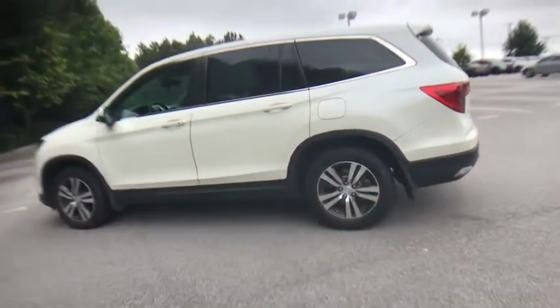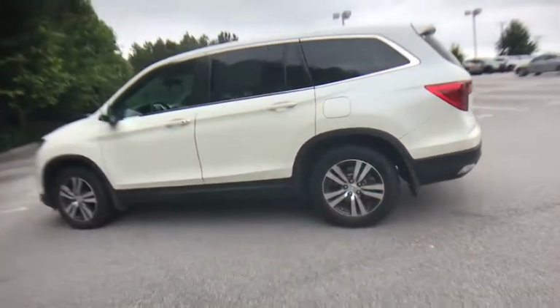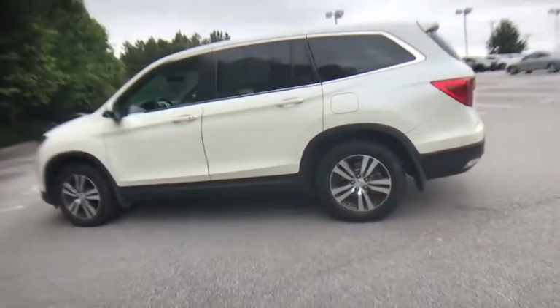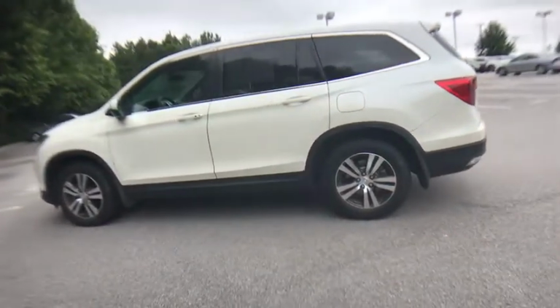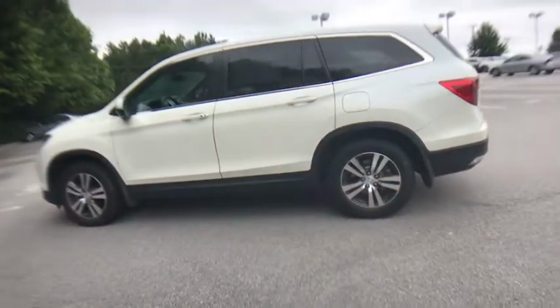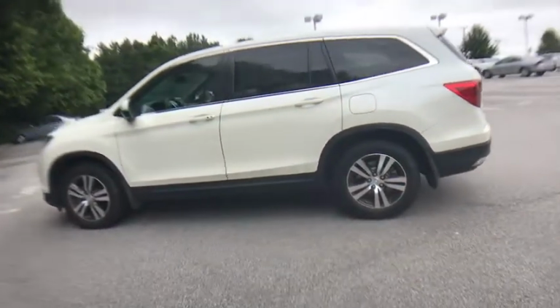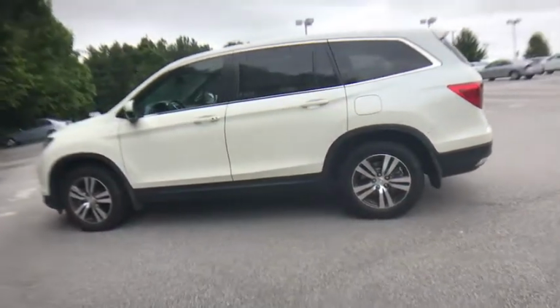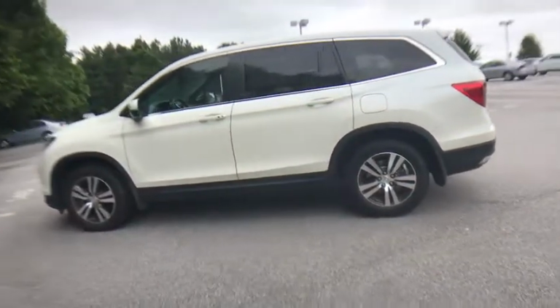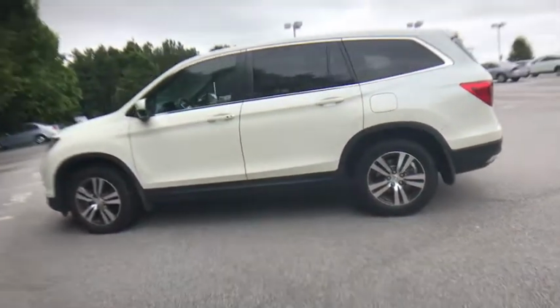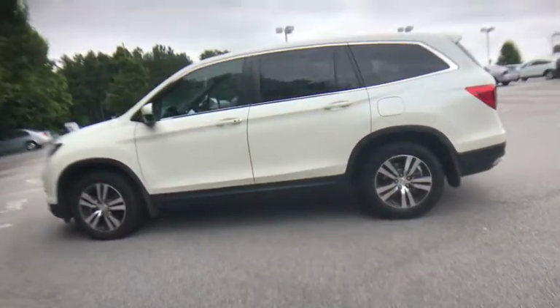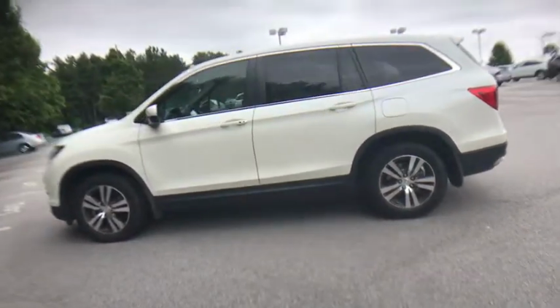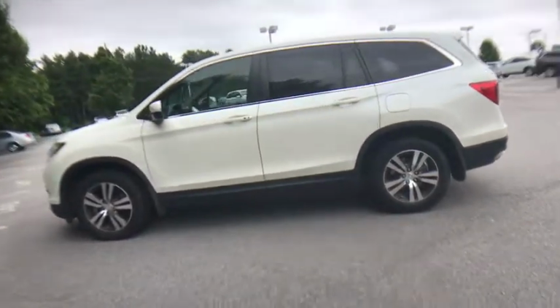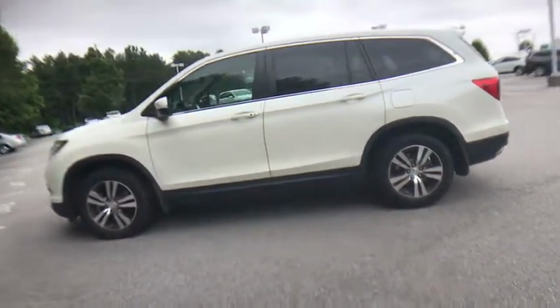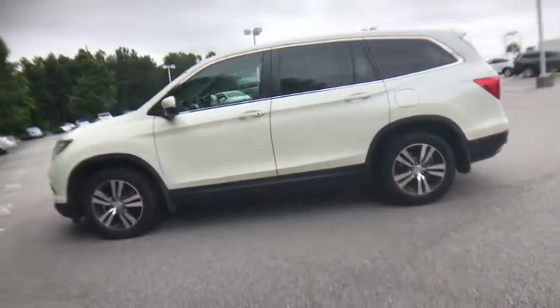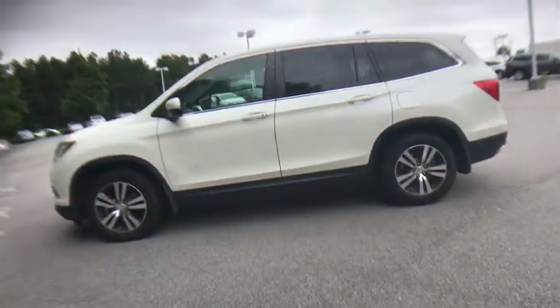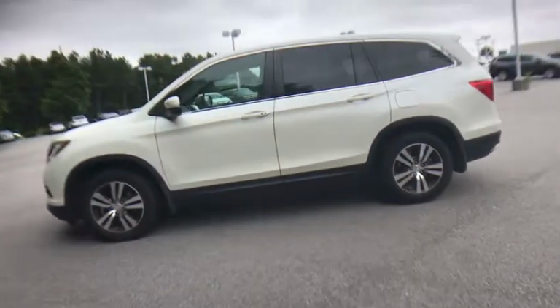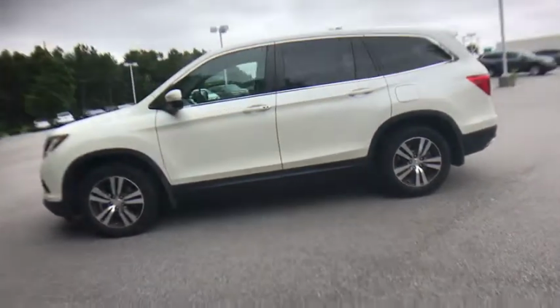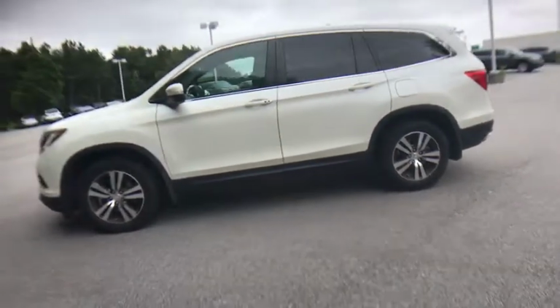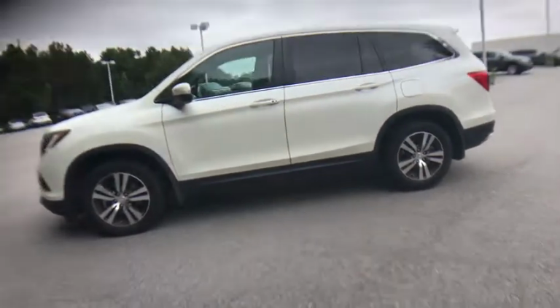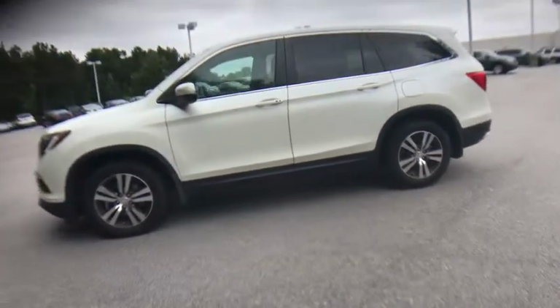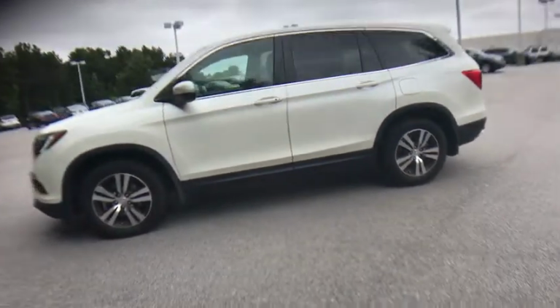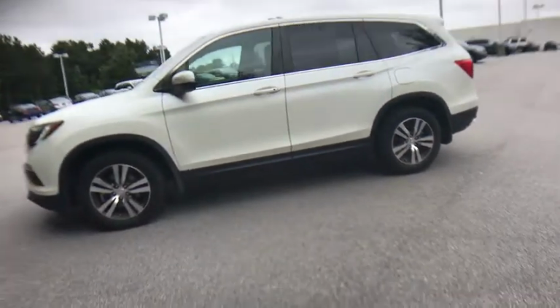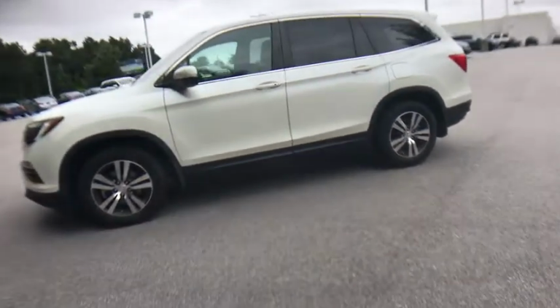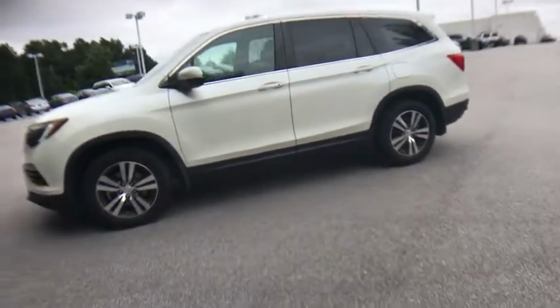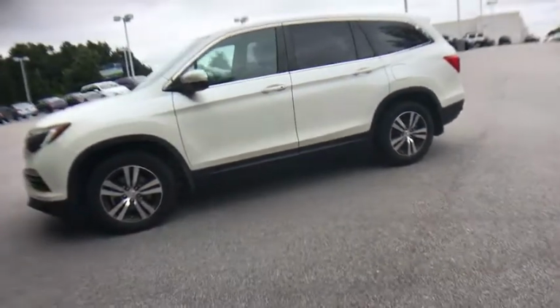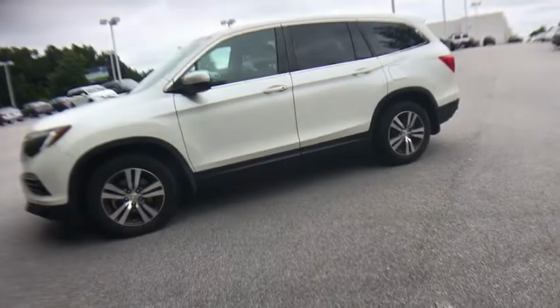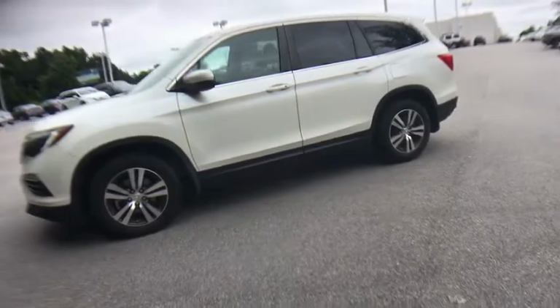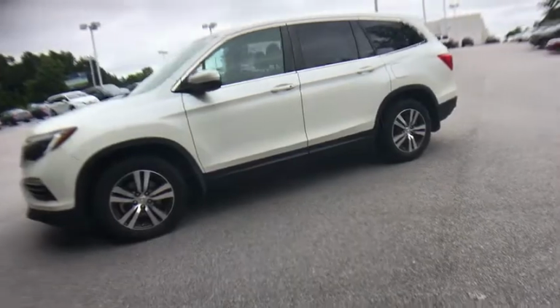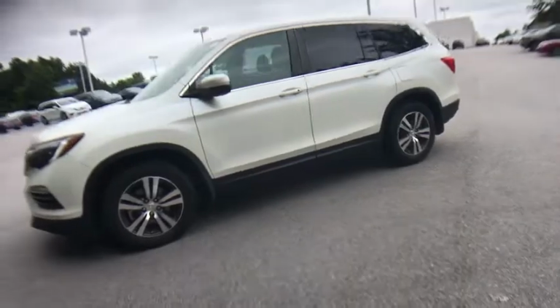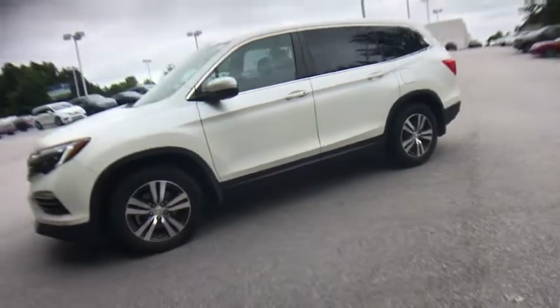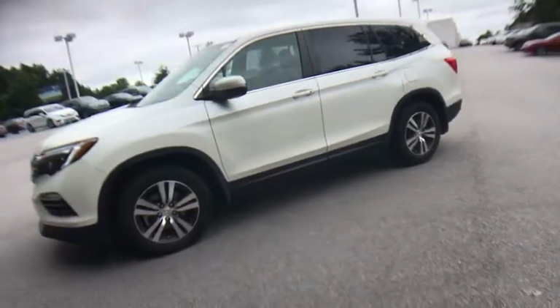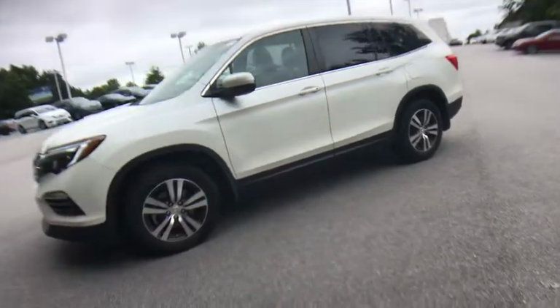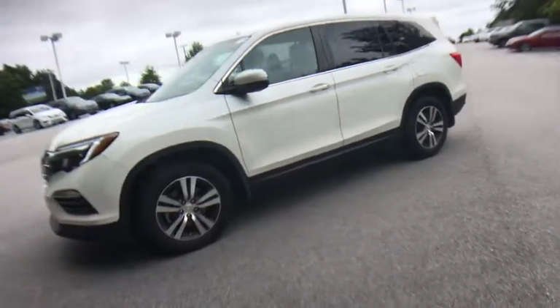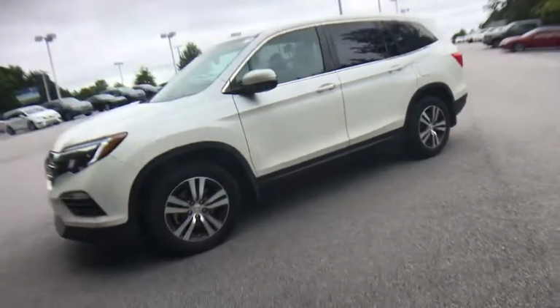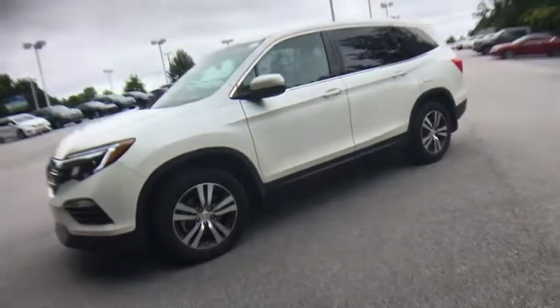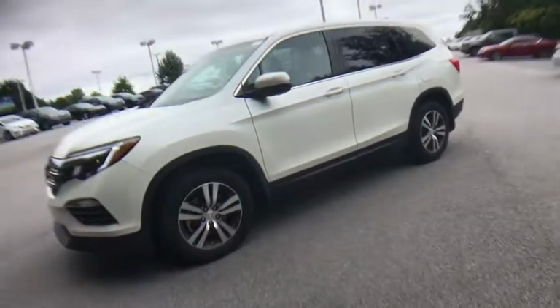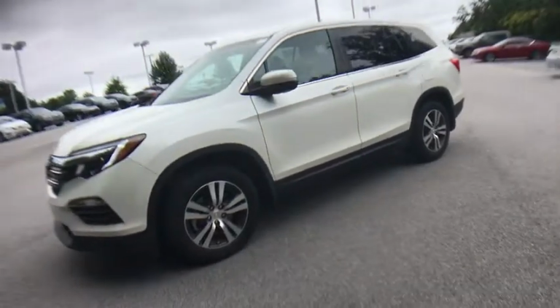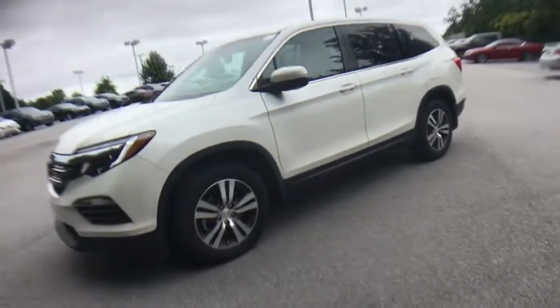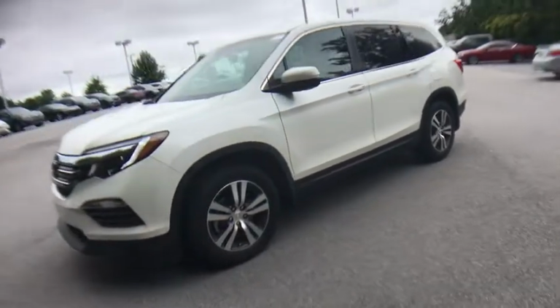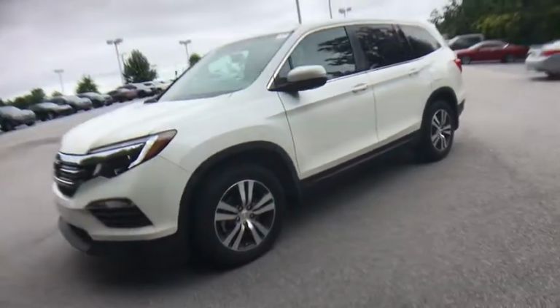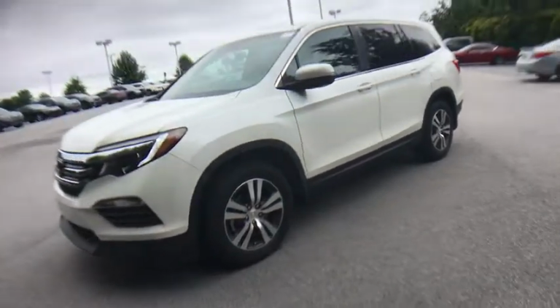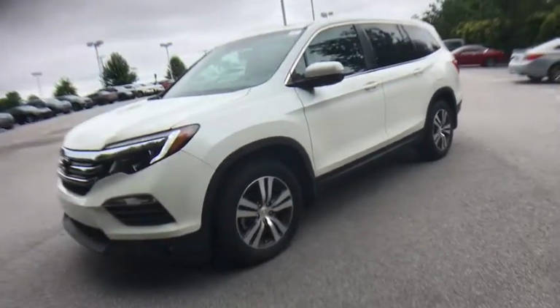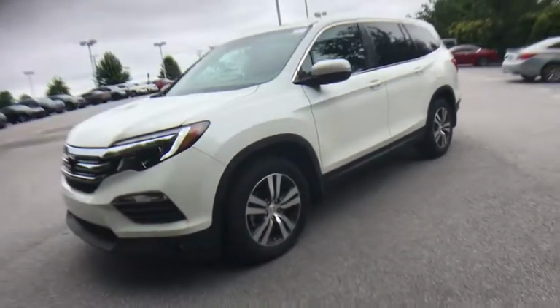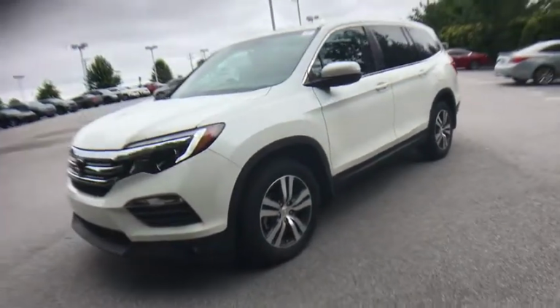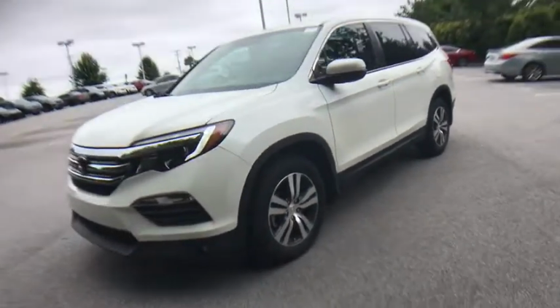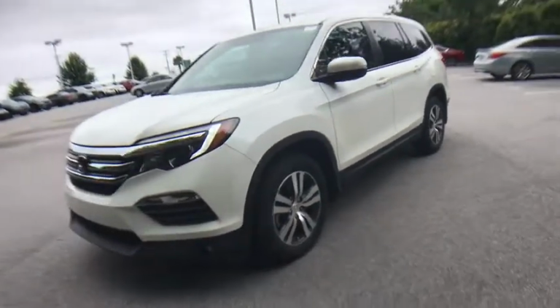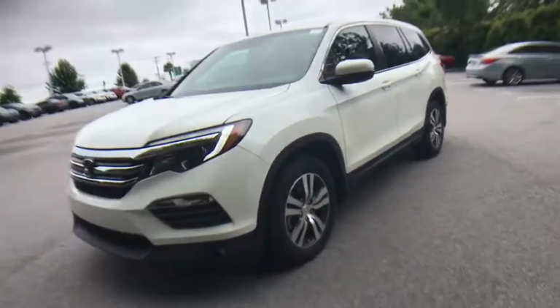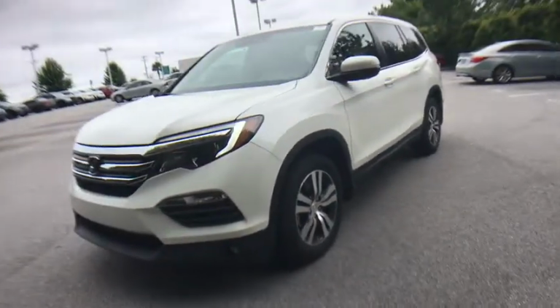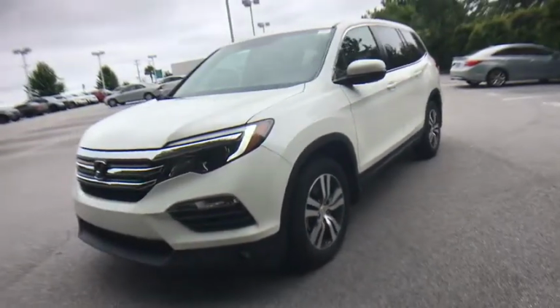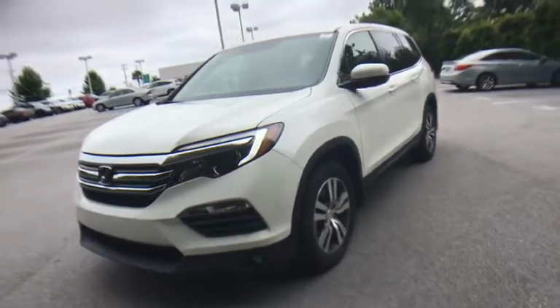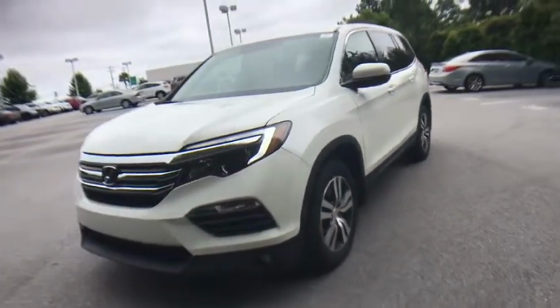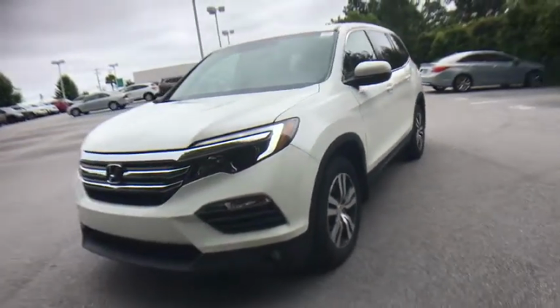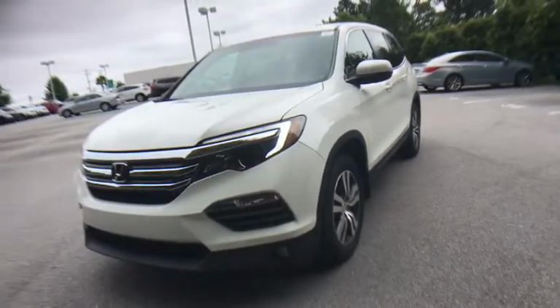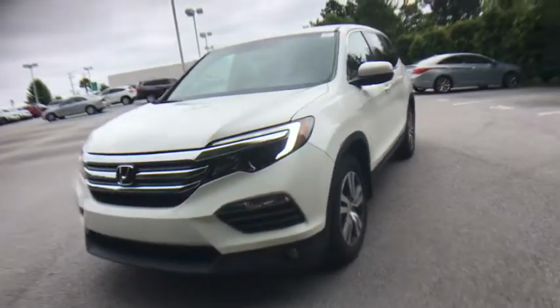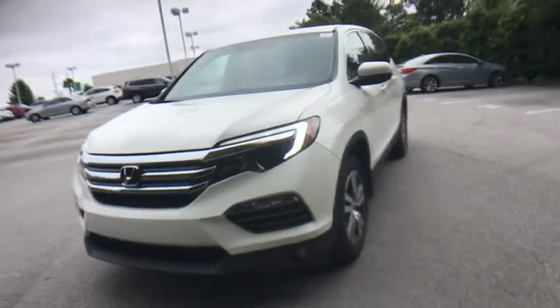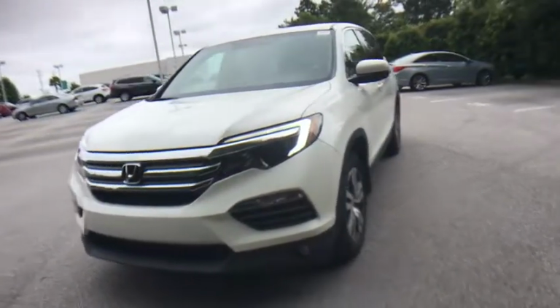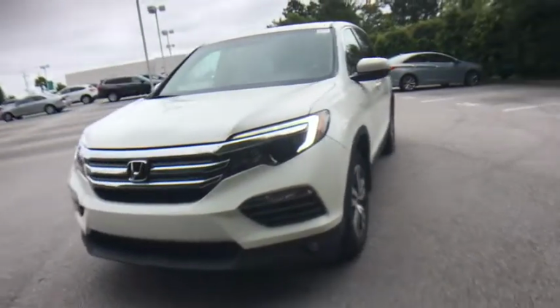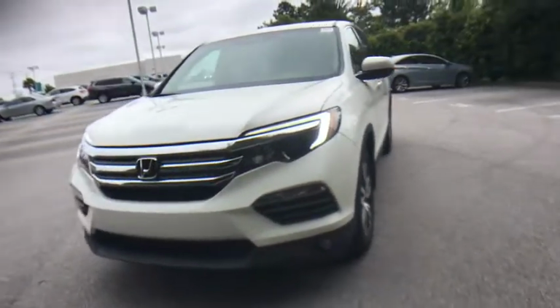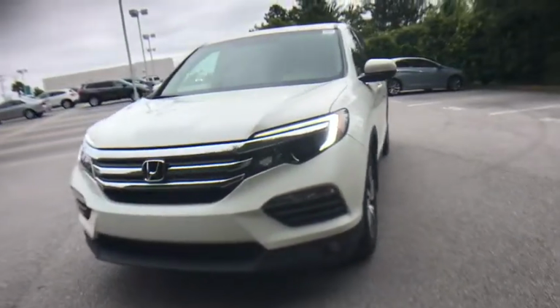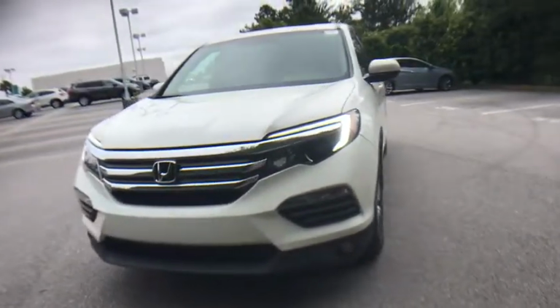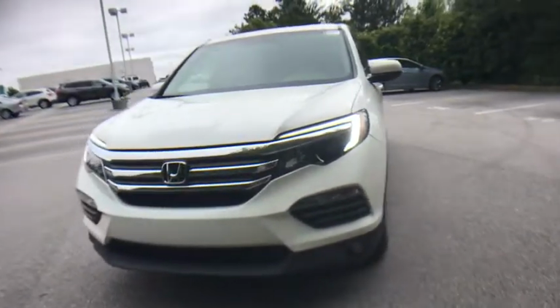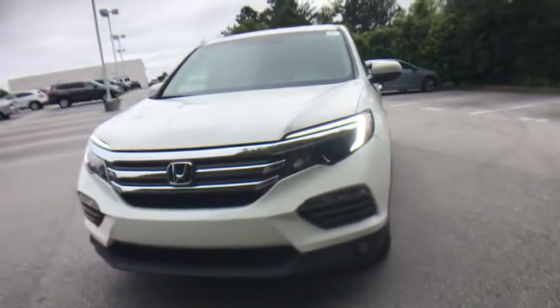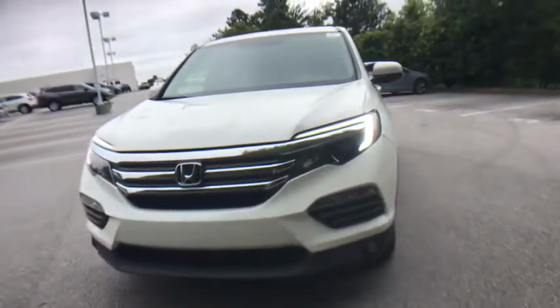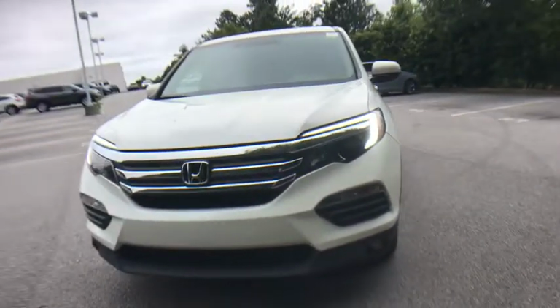Power liftgate. Power passenger seat. Traction control. Dual airbags. Power steering. Four-wheel disc brakes. Fog lights.